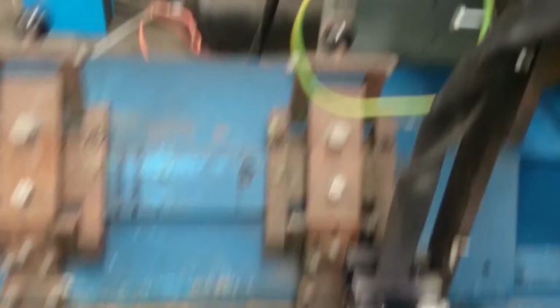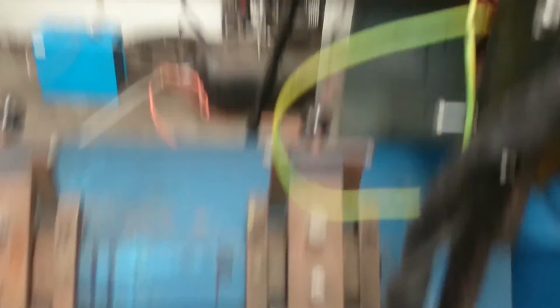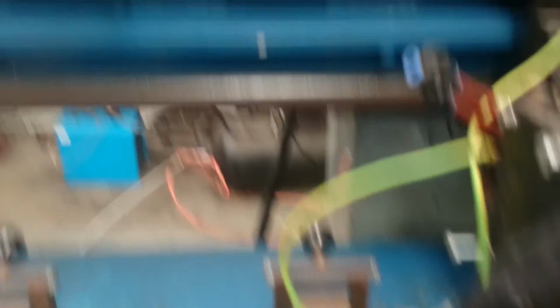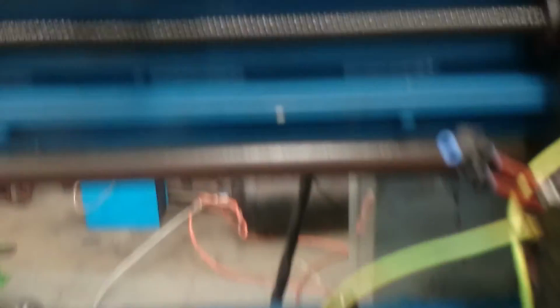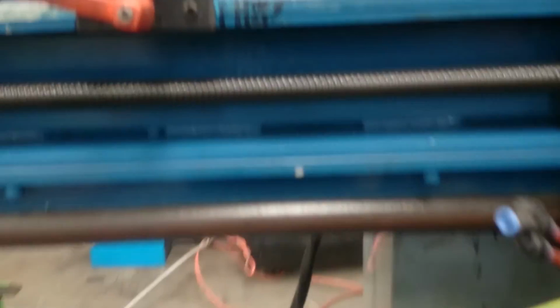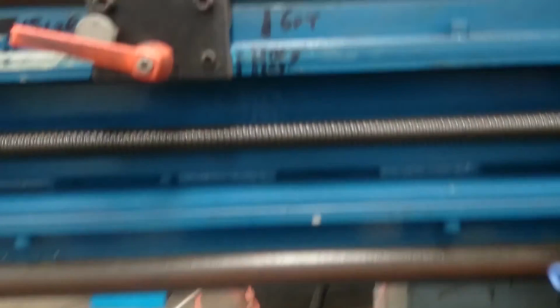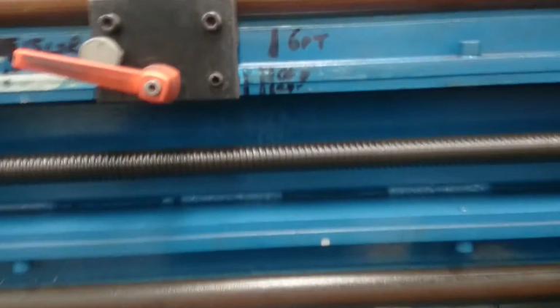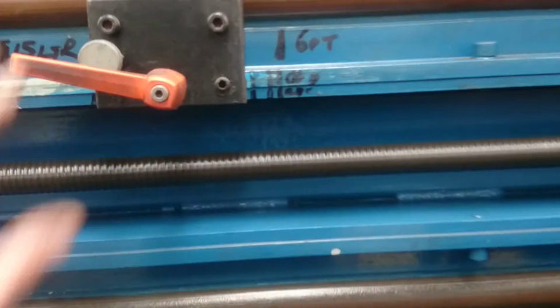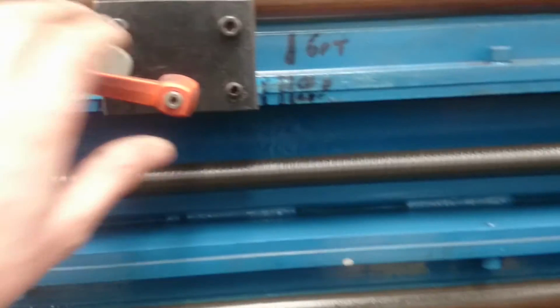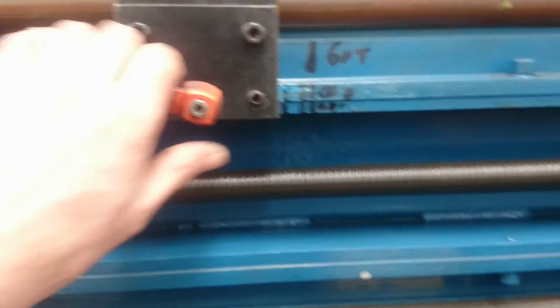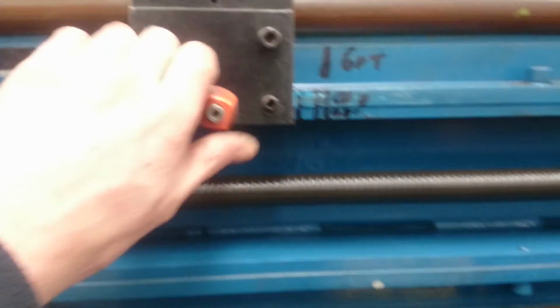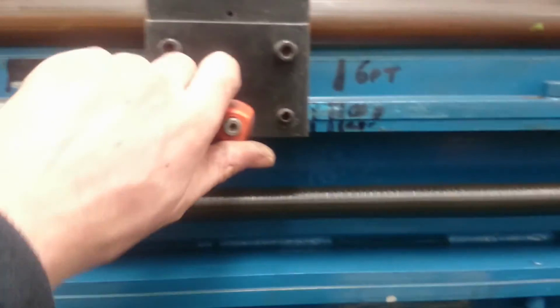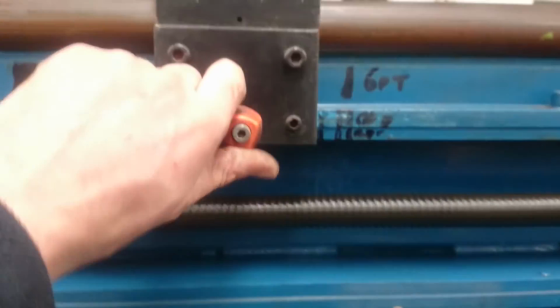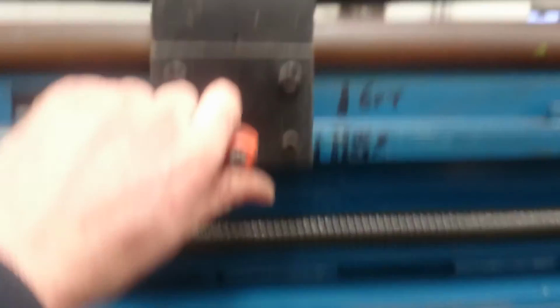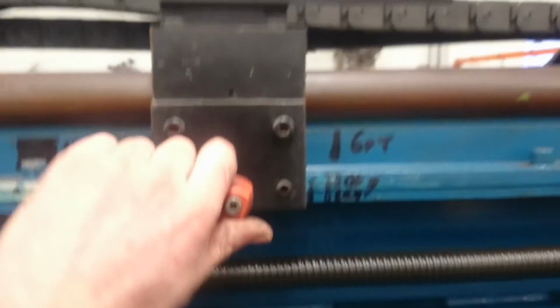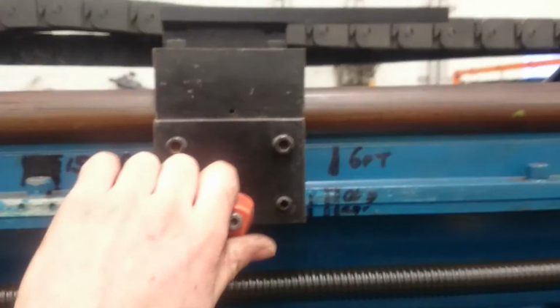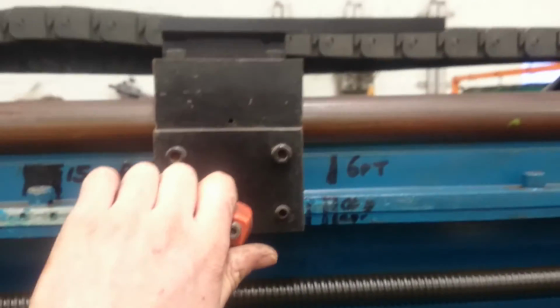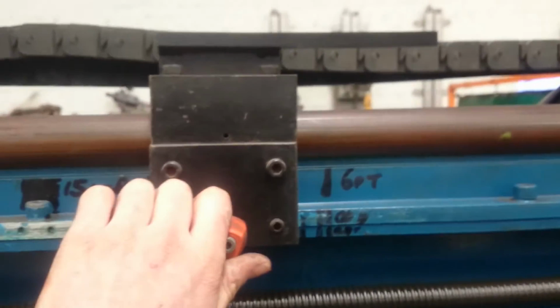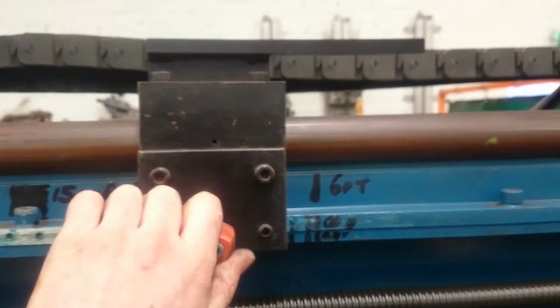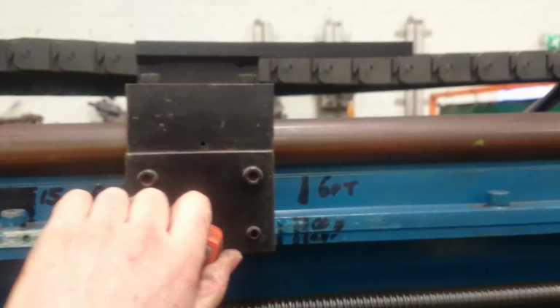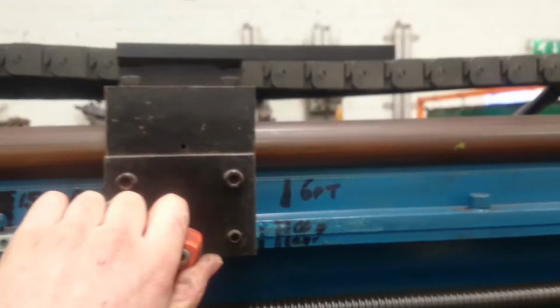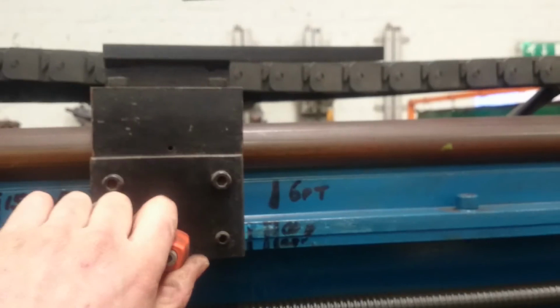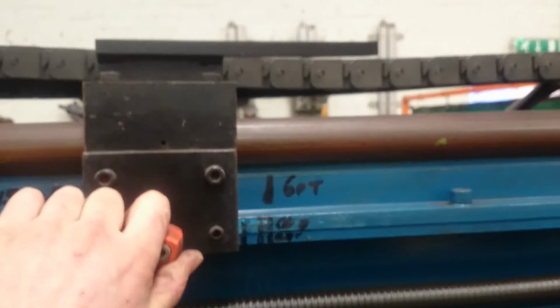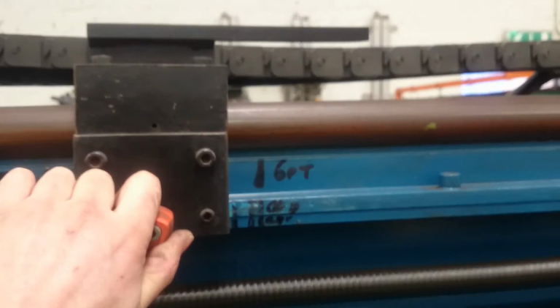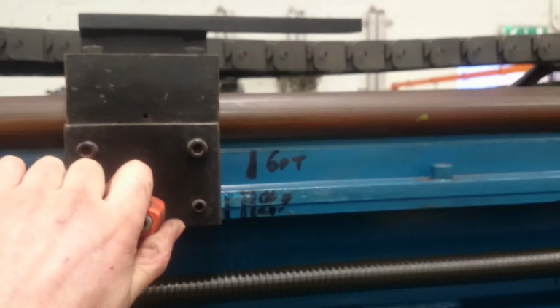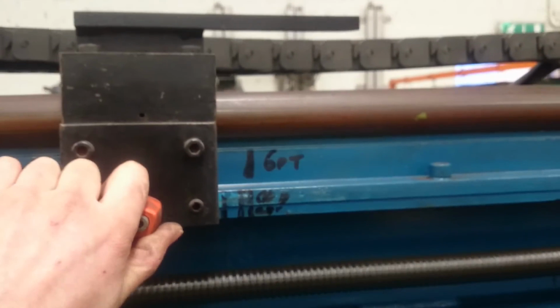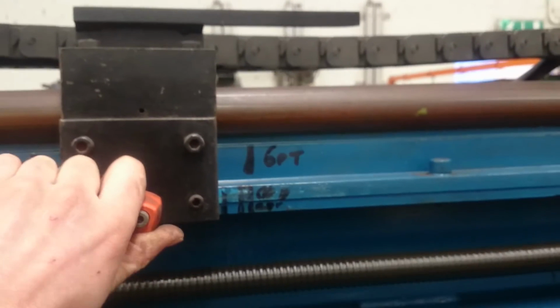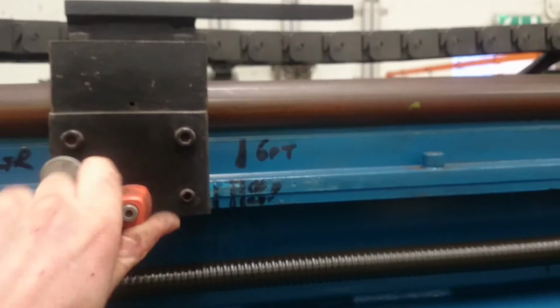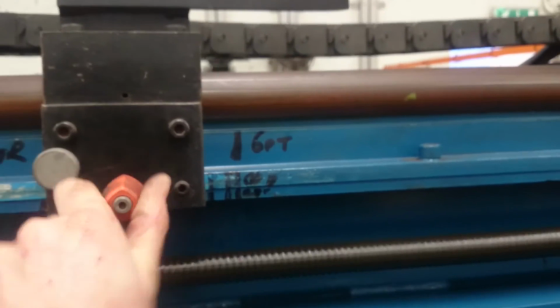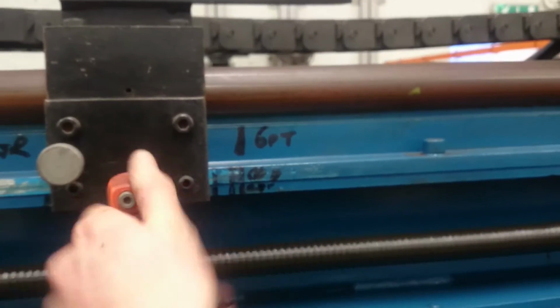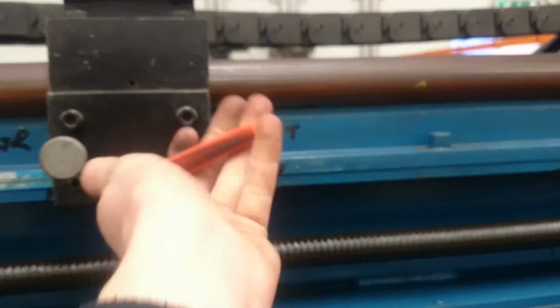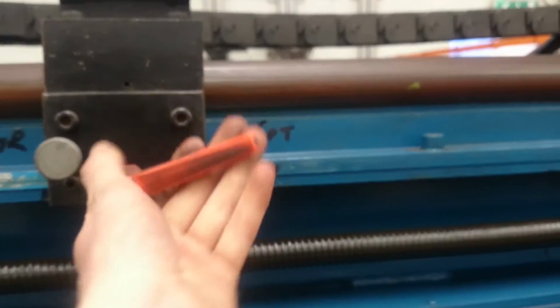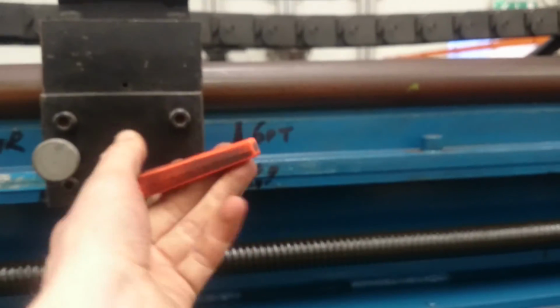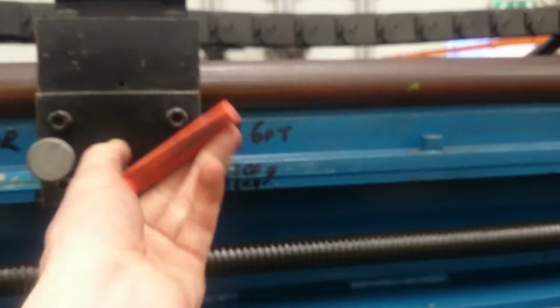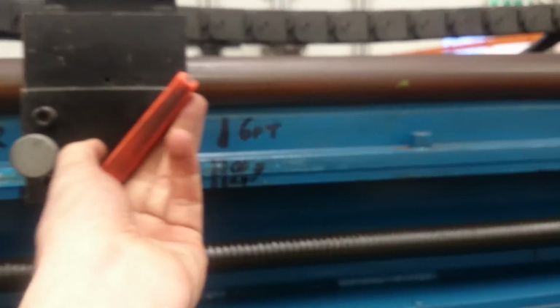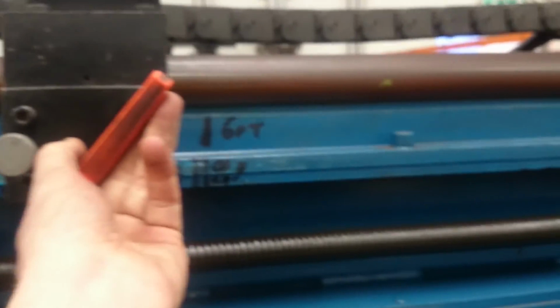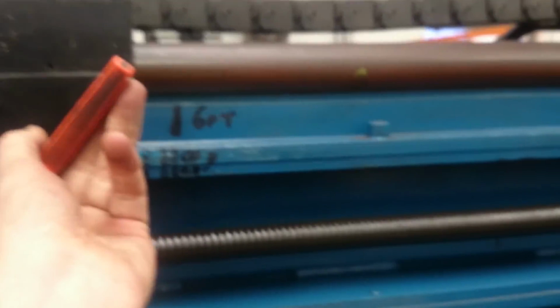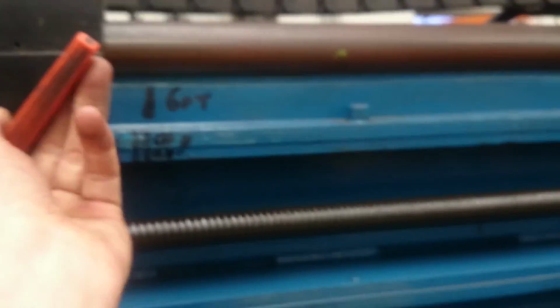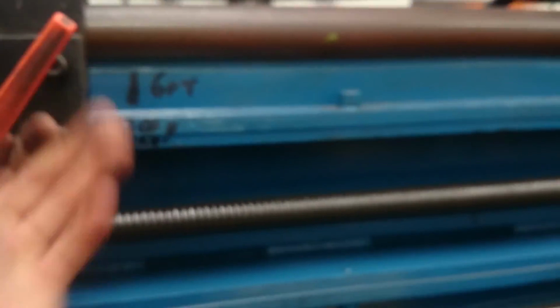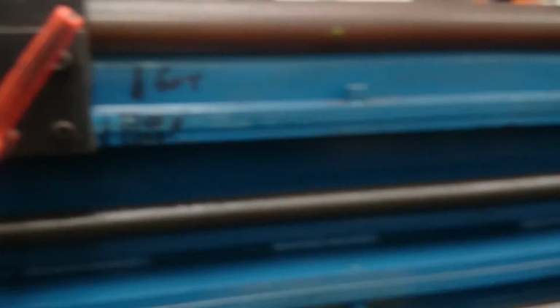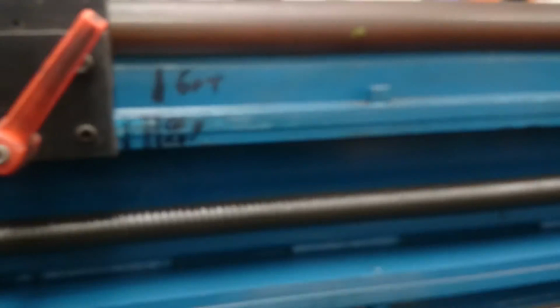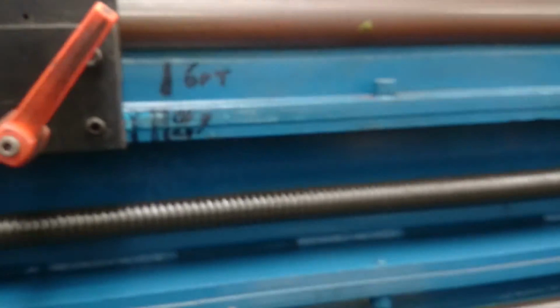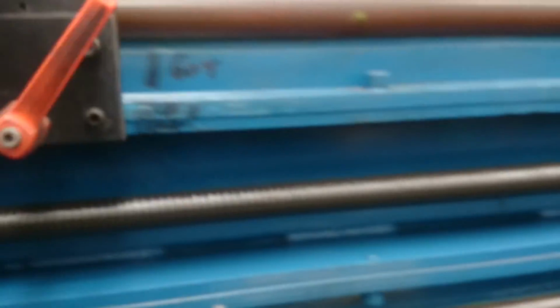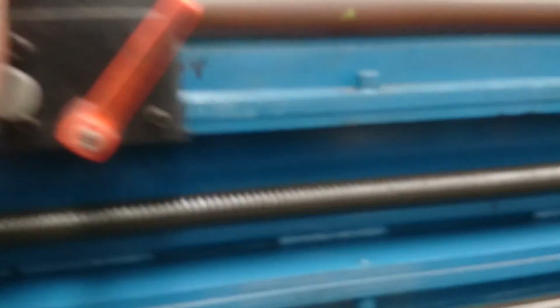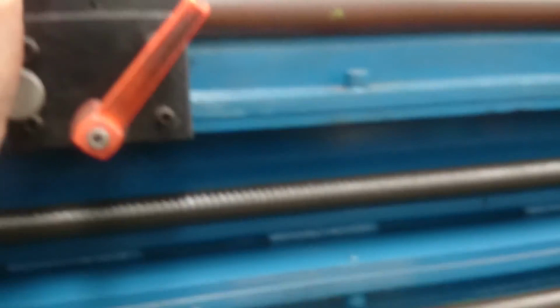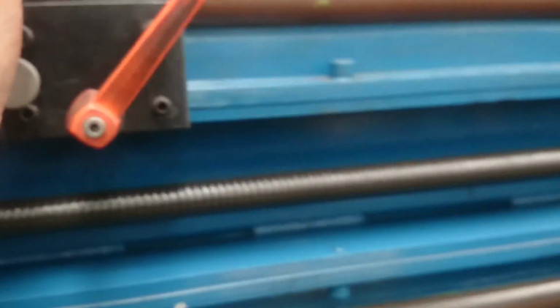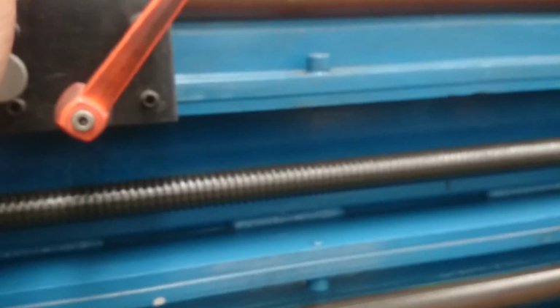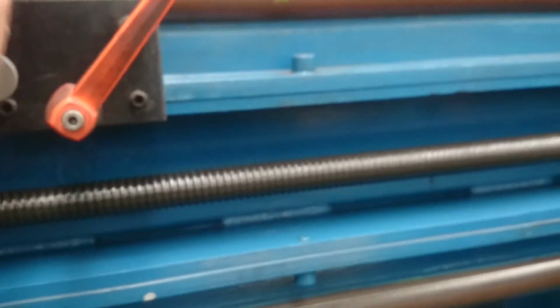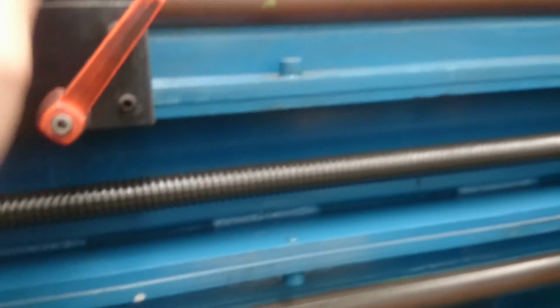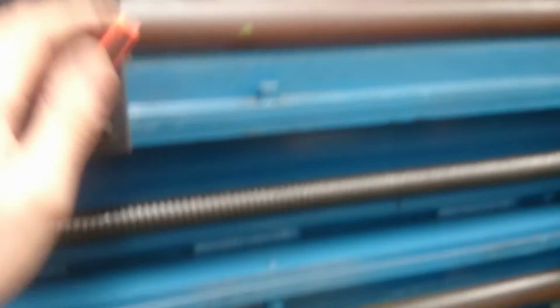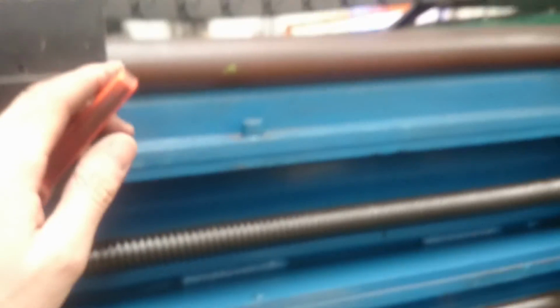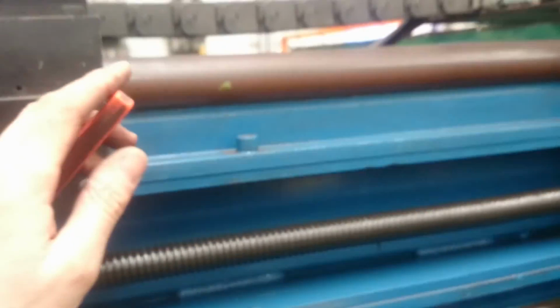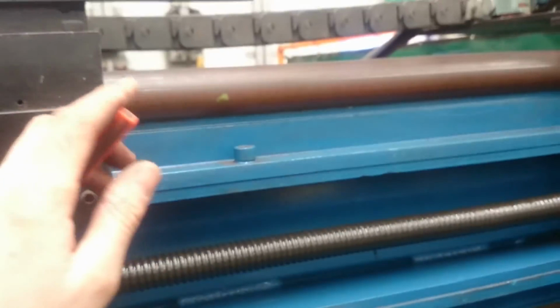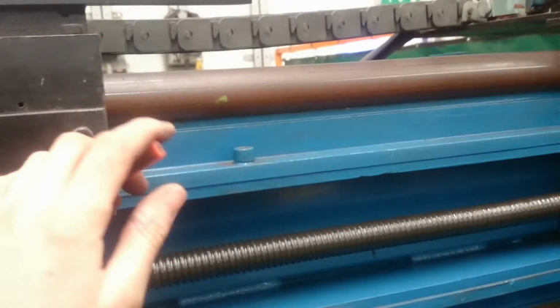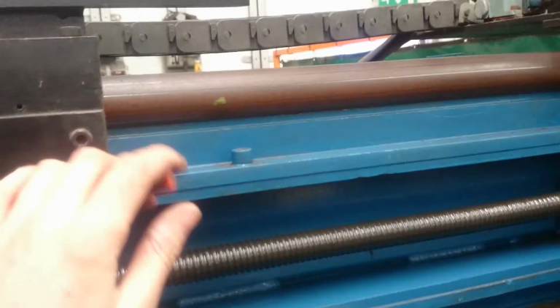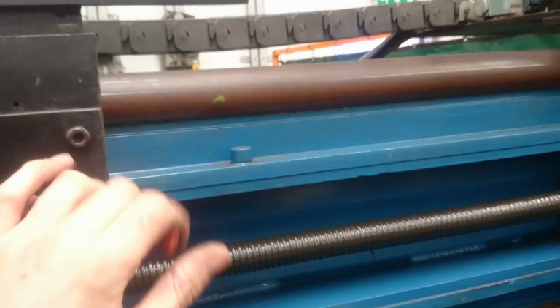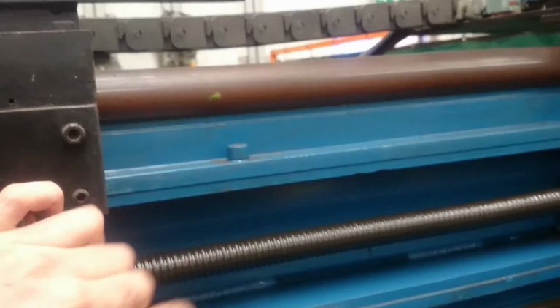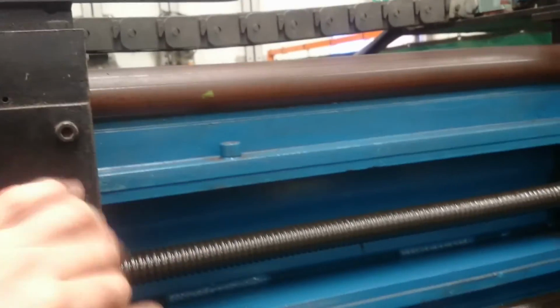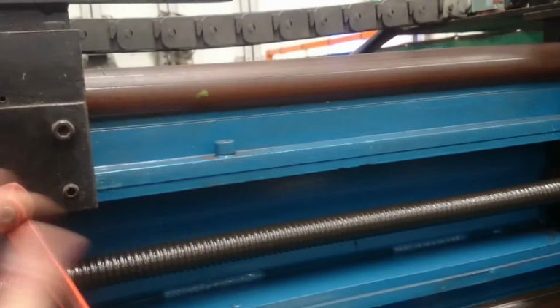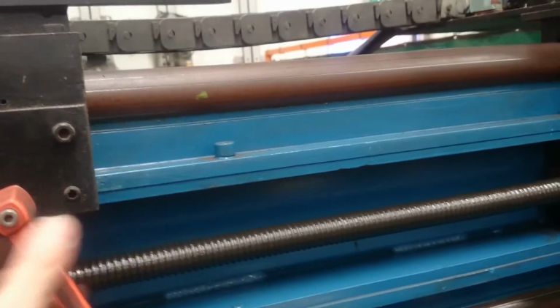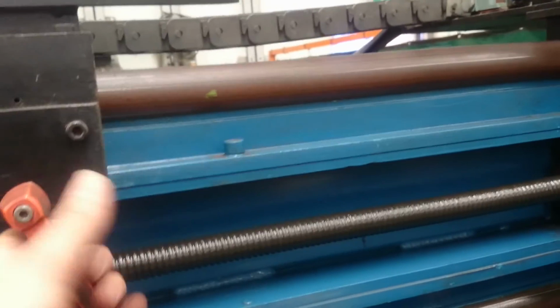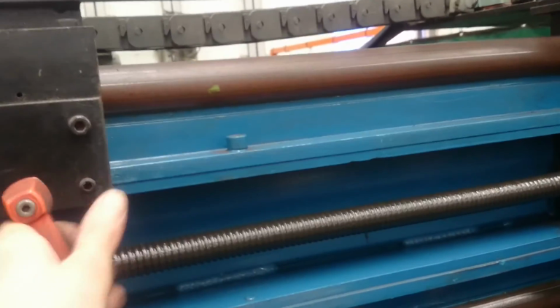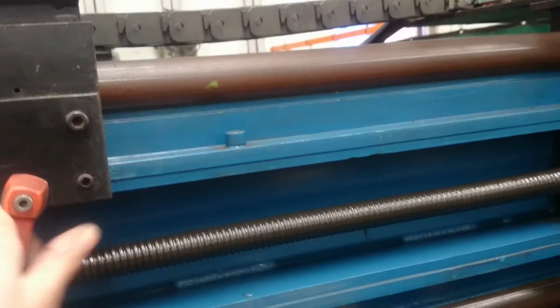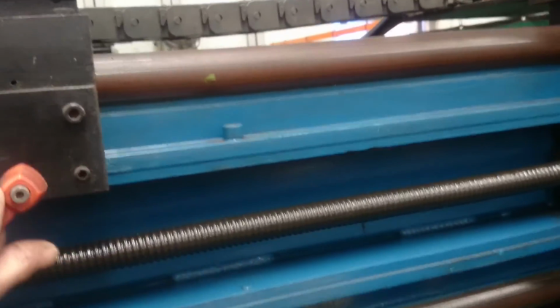We alter the weld length with this control — just move it to wherever you want the weld length to stop.